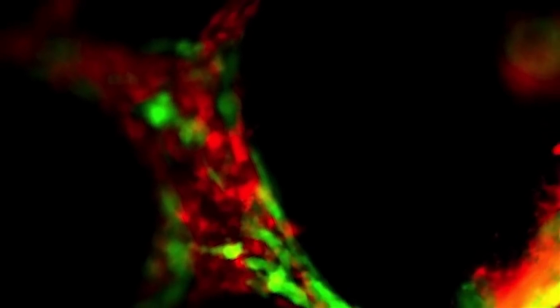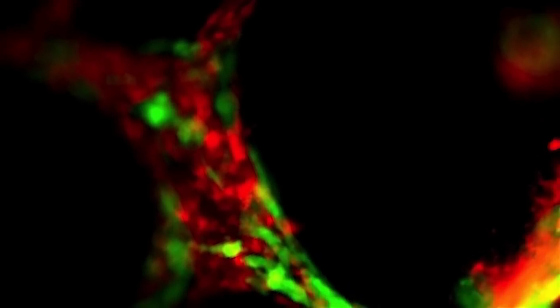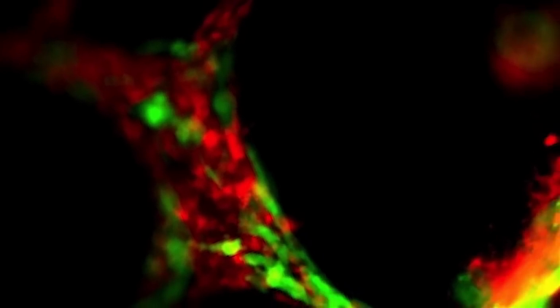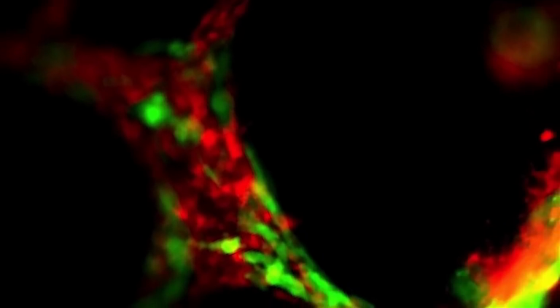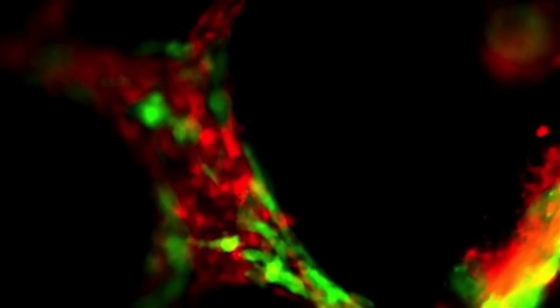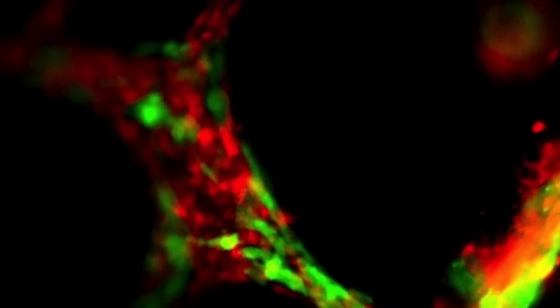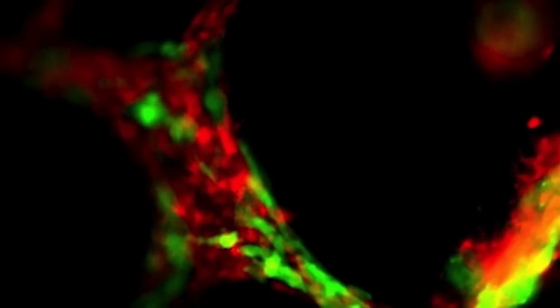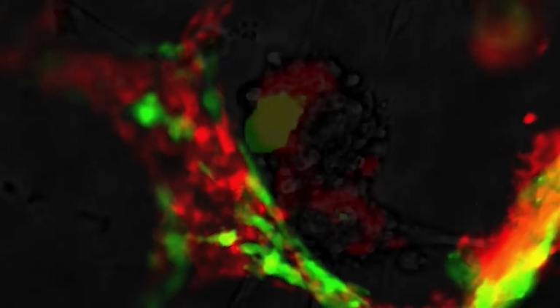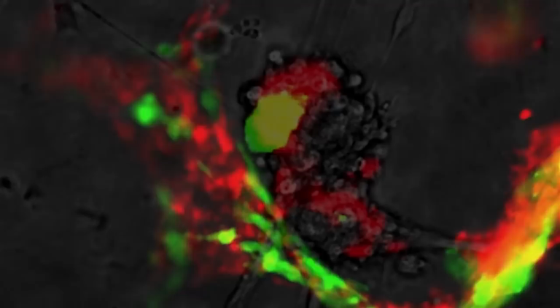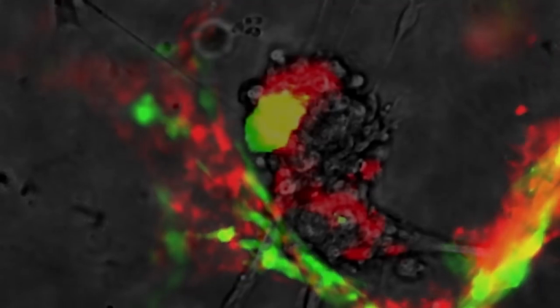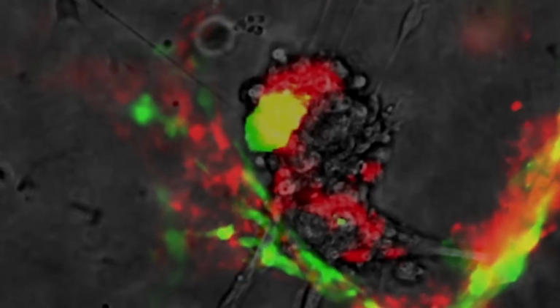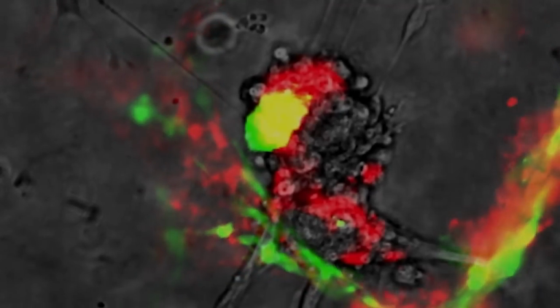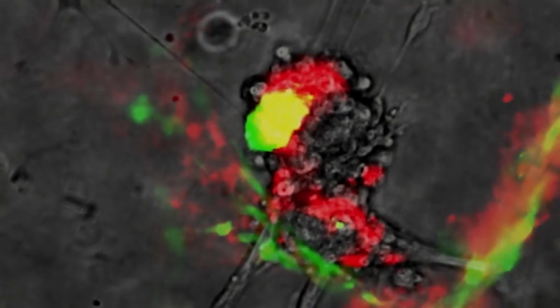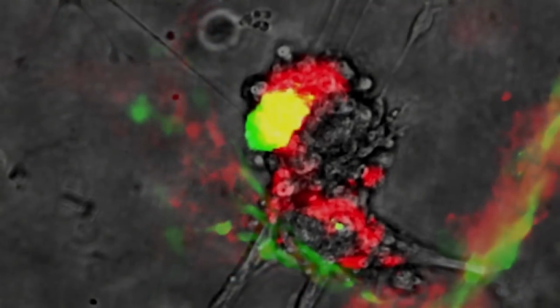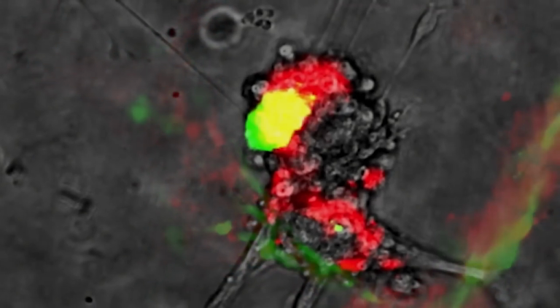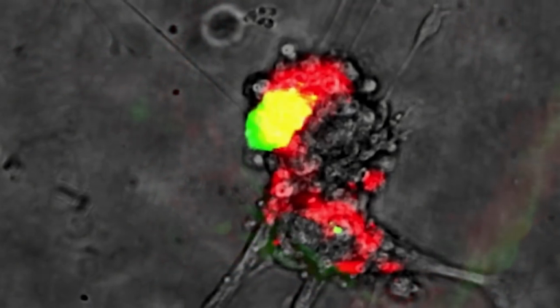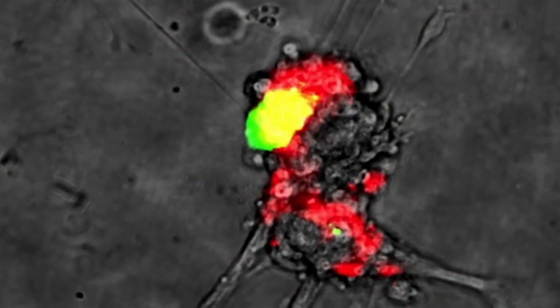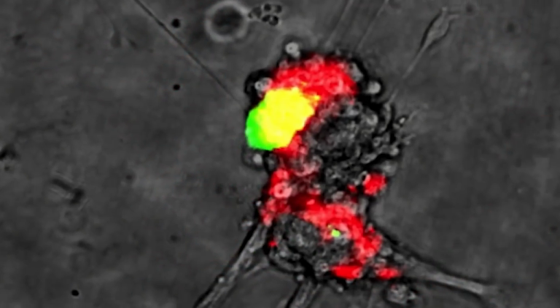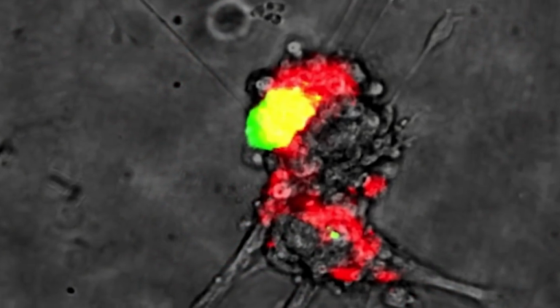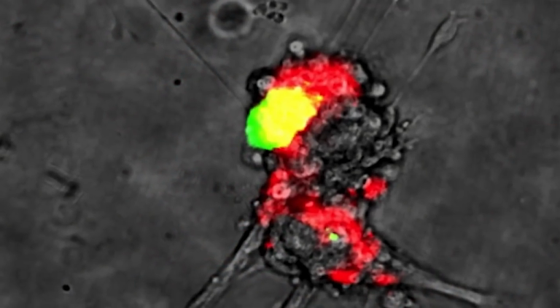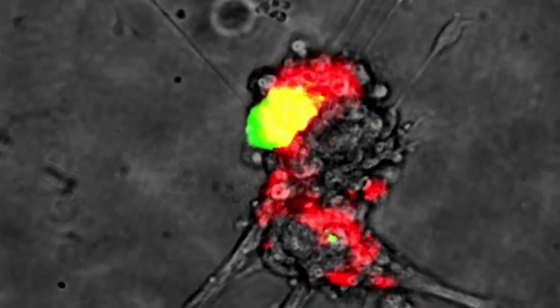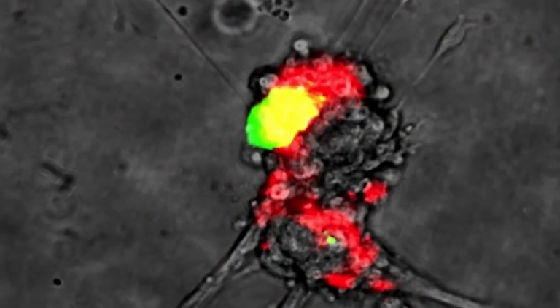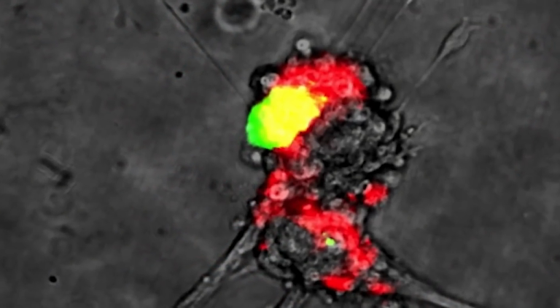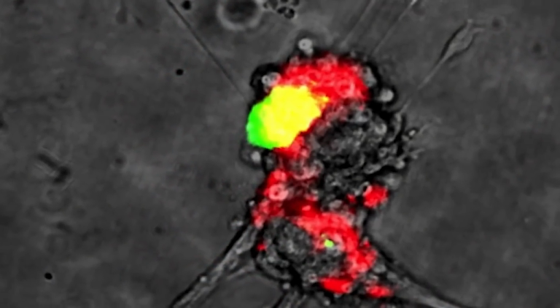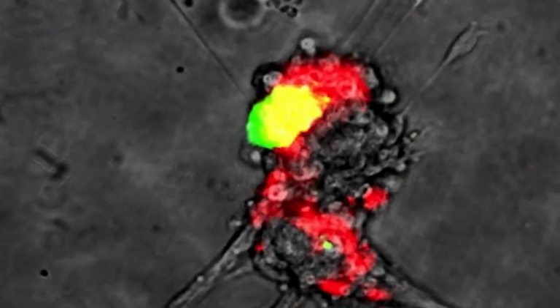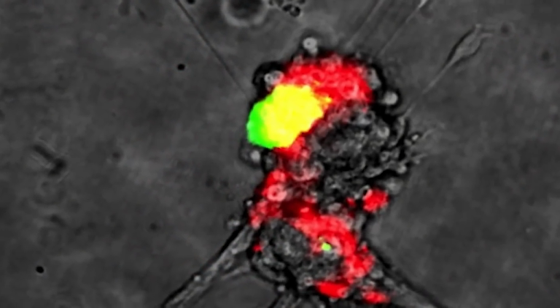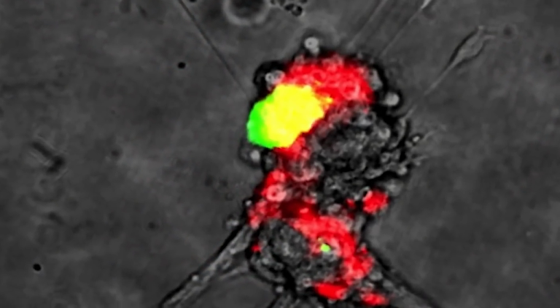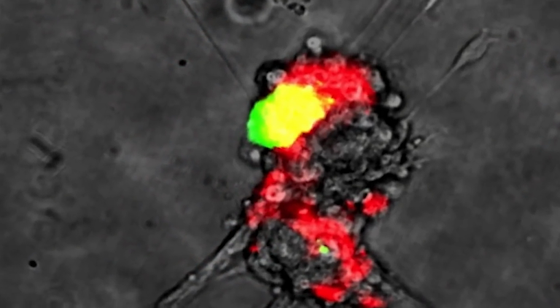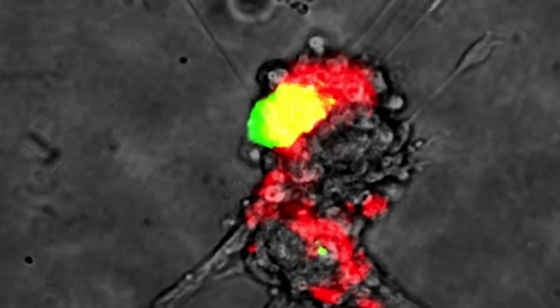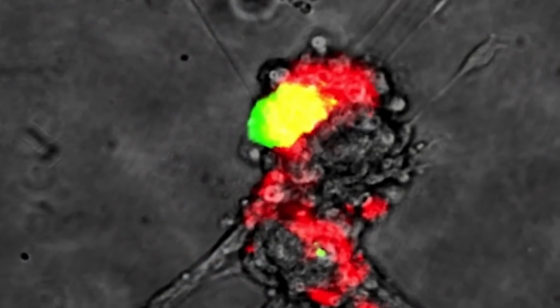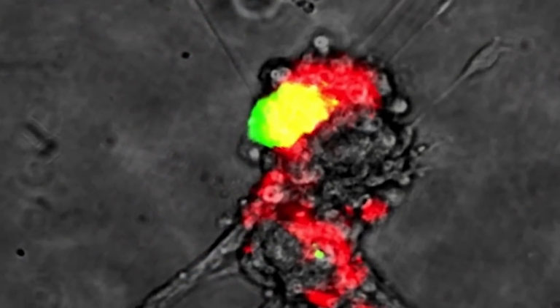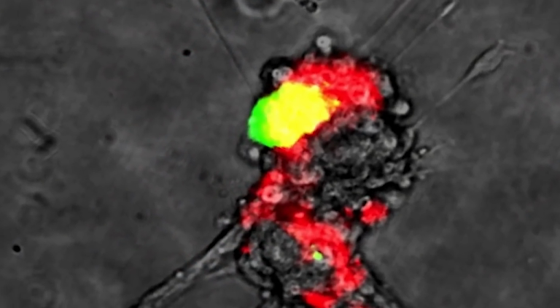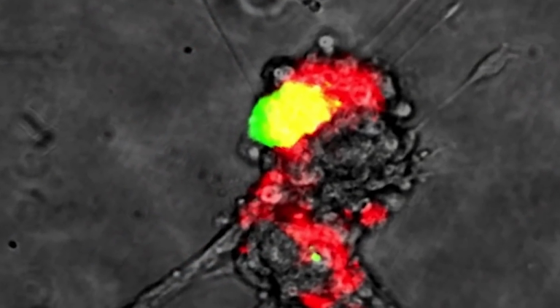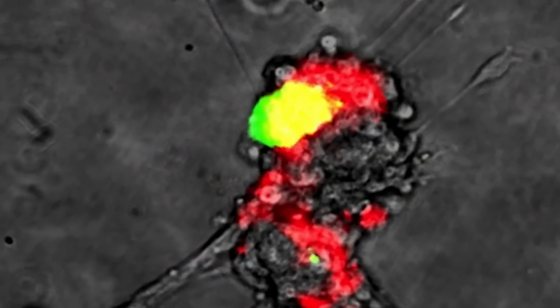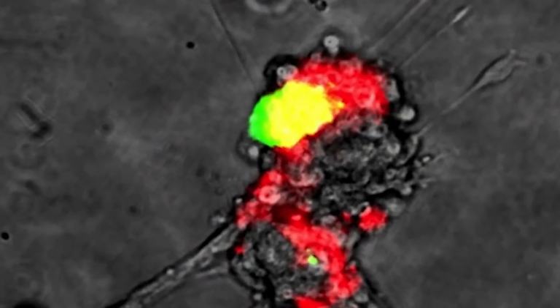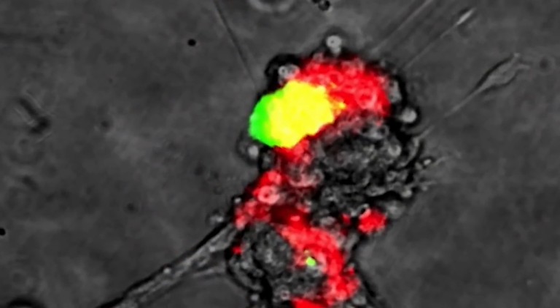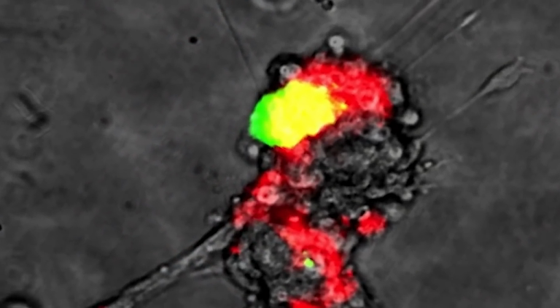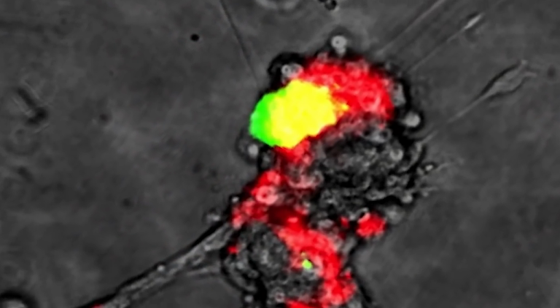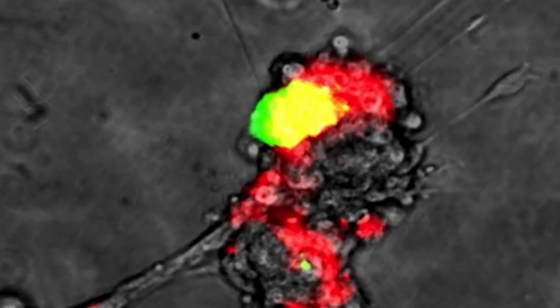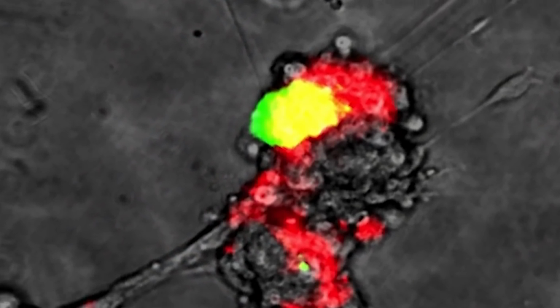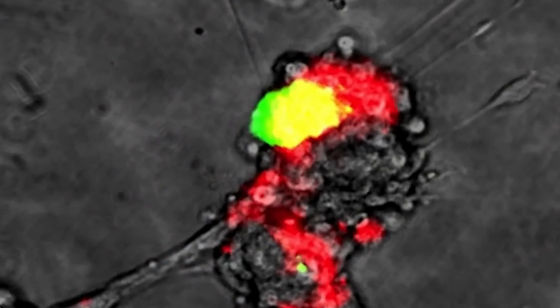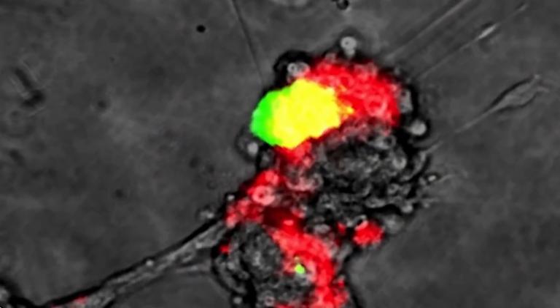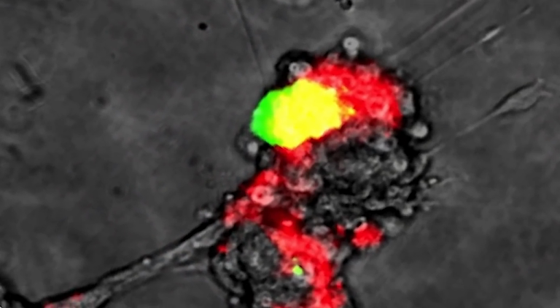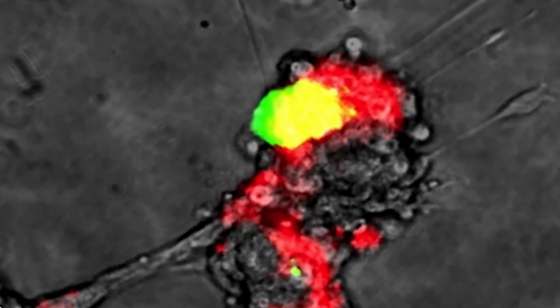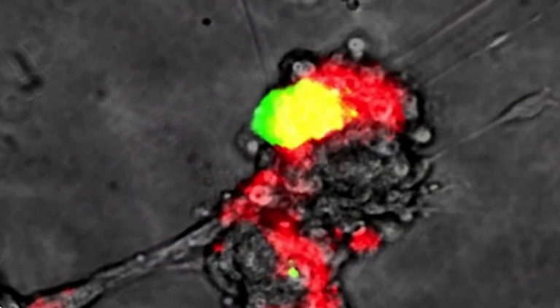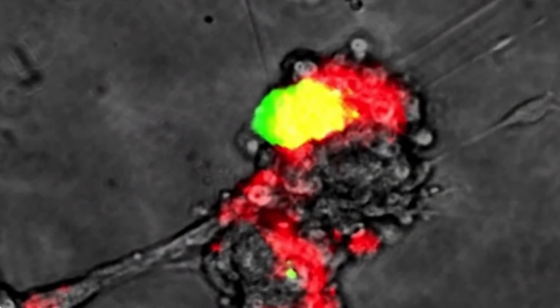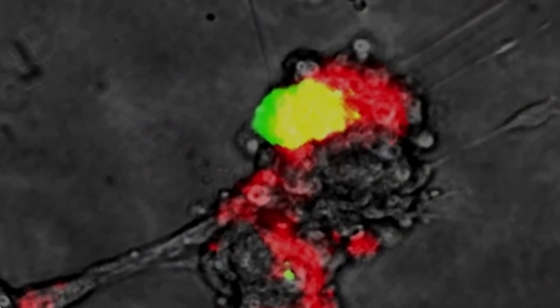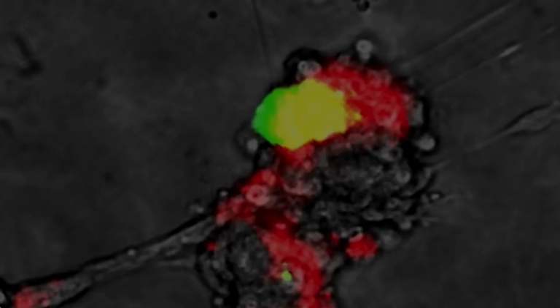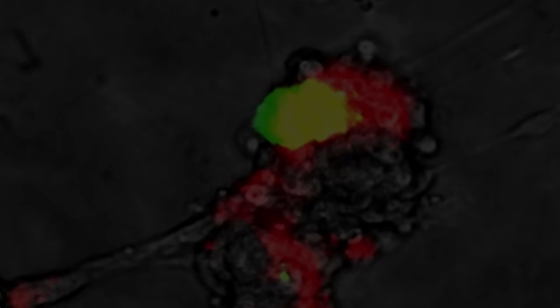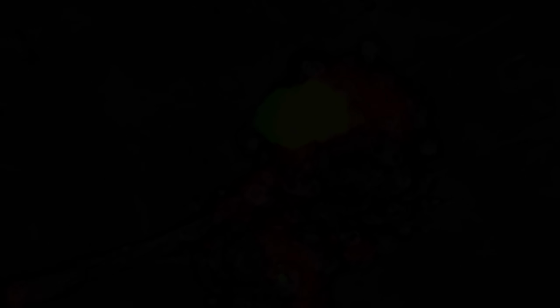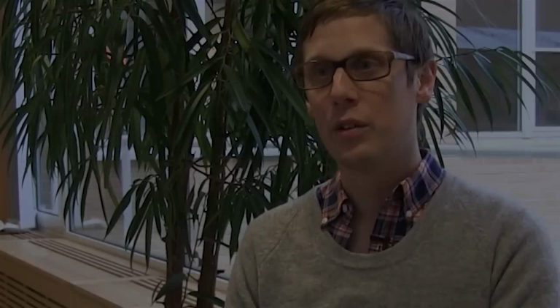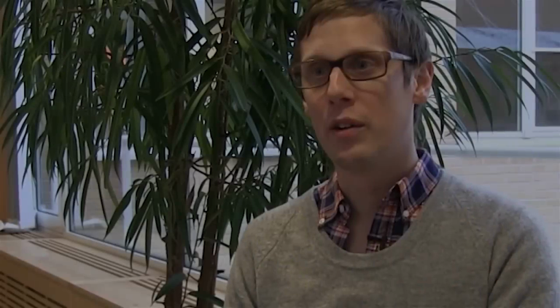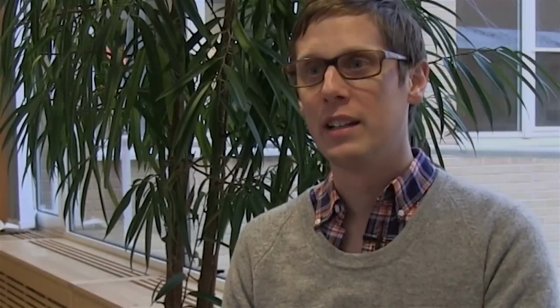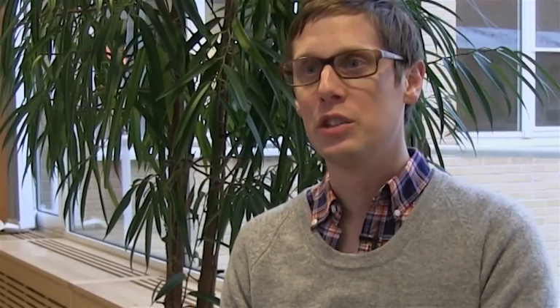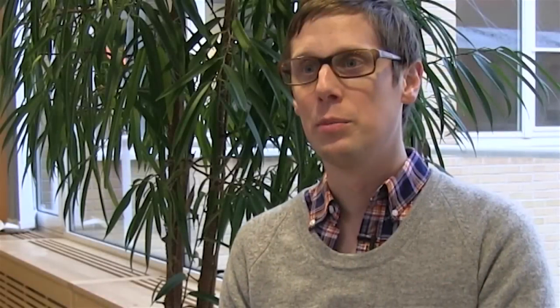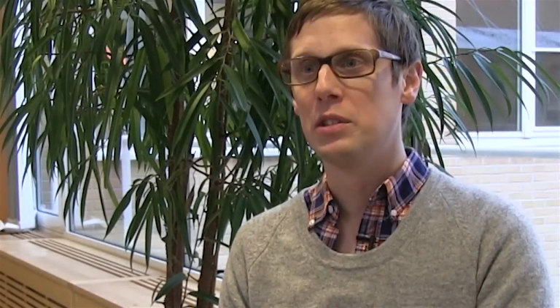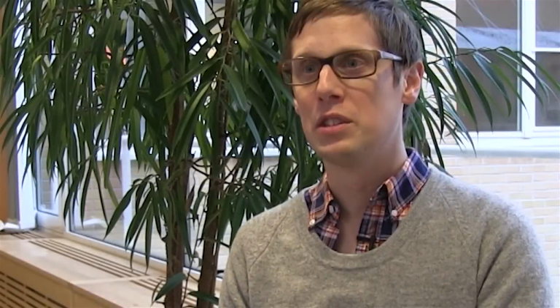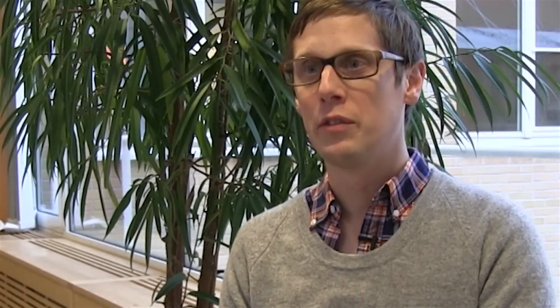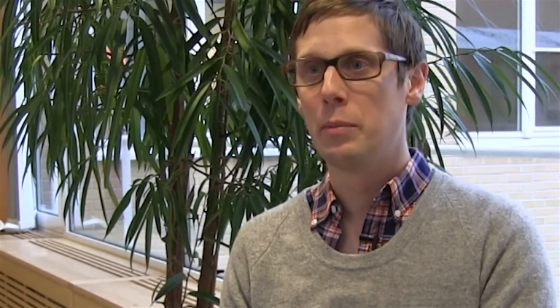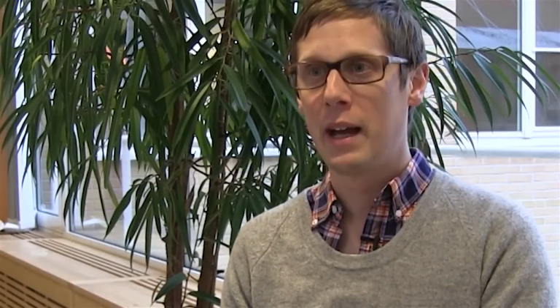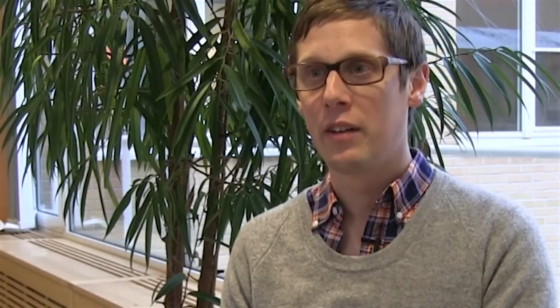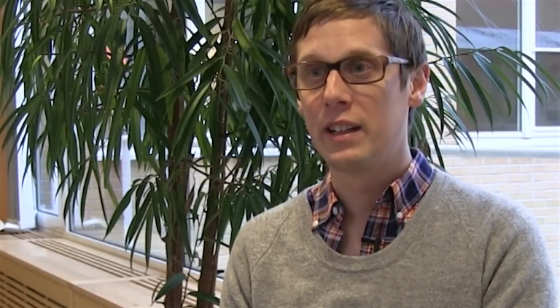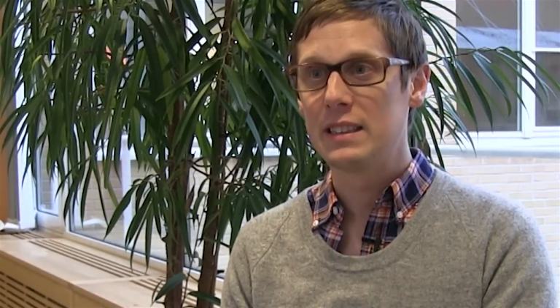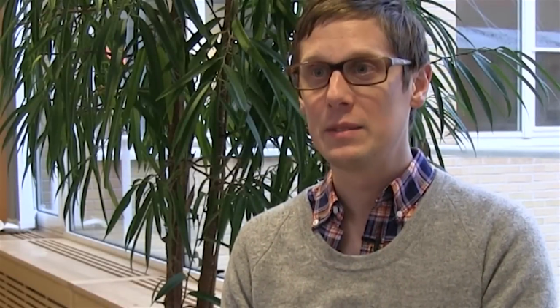The cancer types that we are mostly interested in are breast cancer and neuroendocrine tumours of the pancreas.